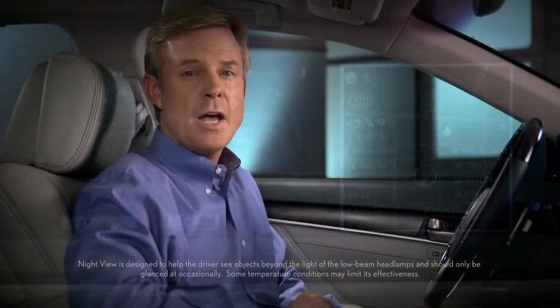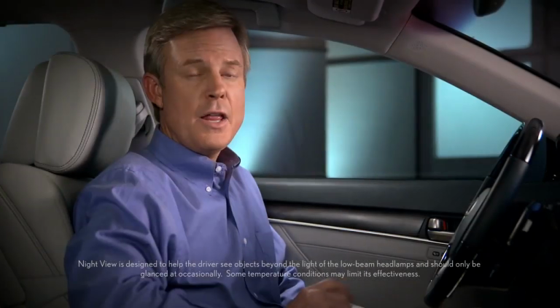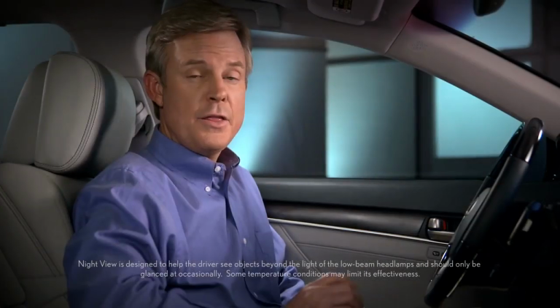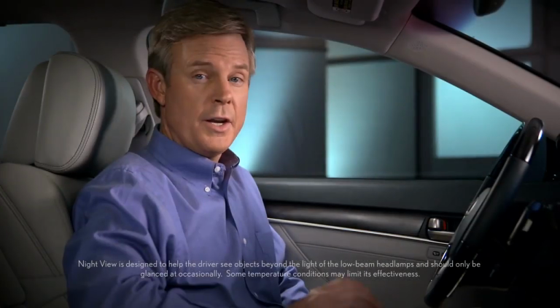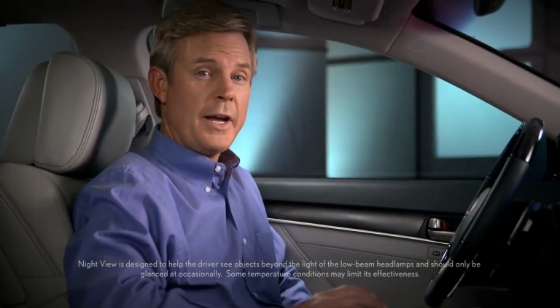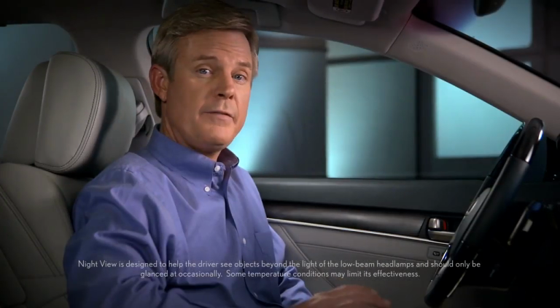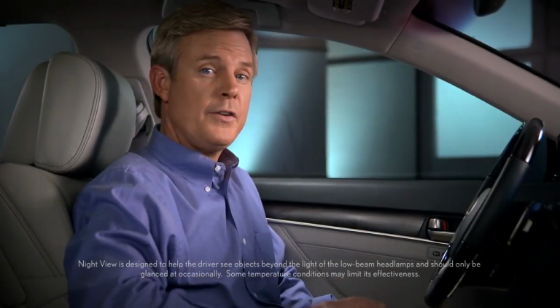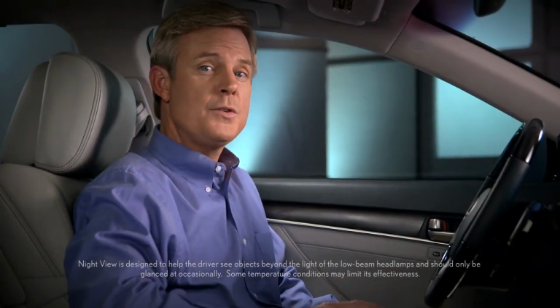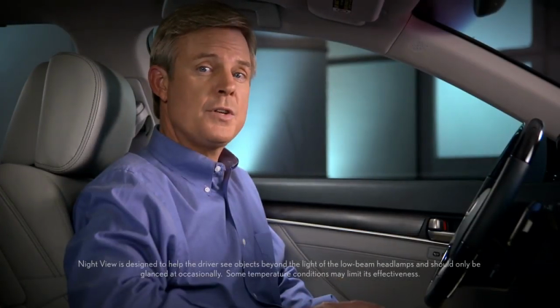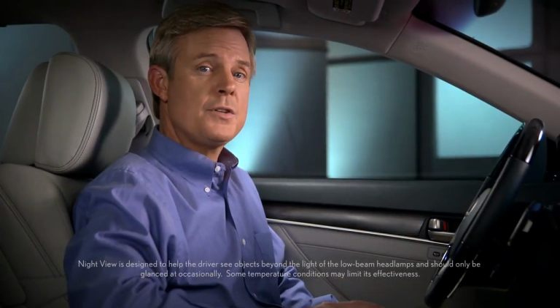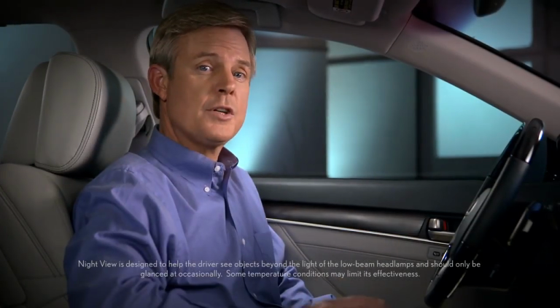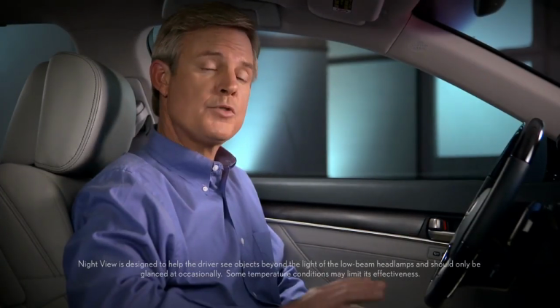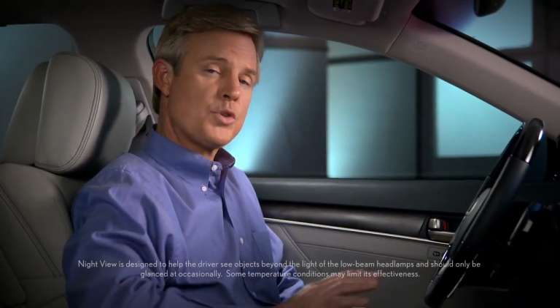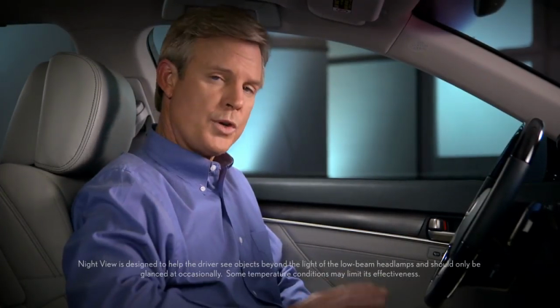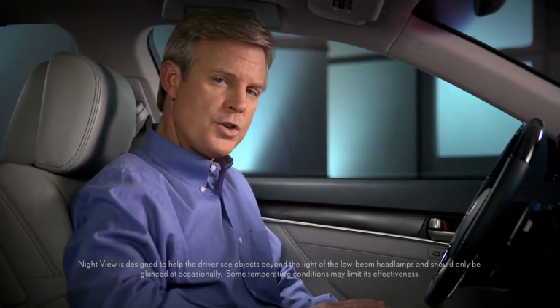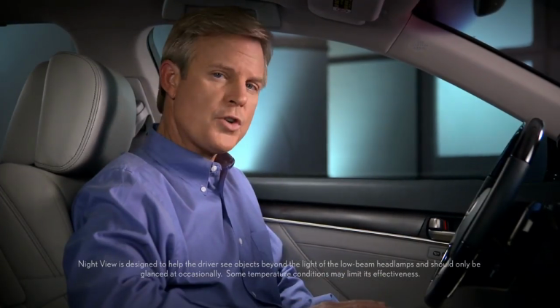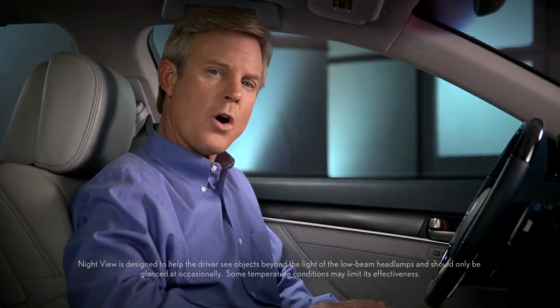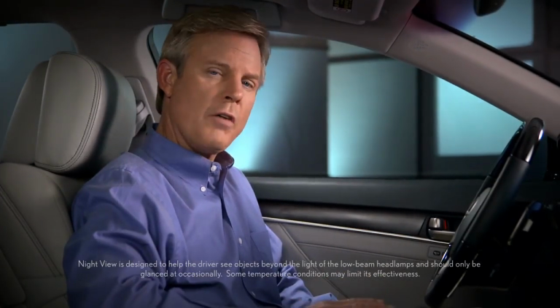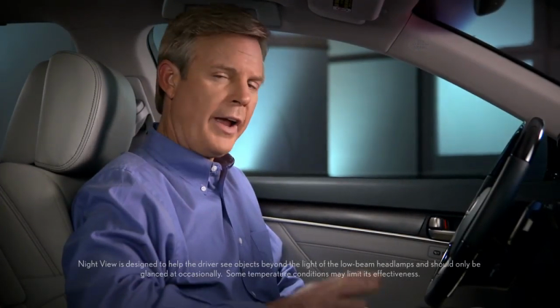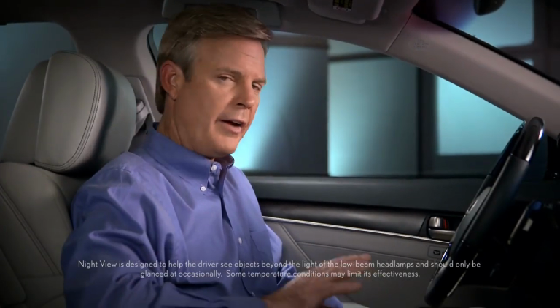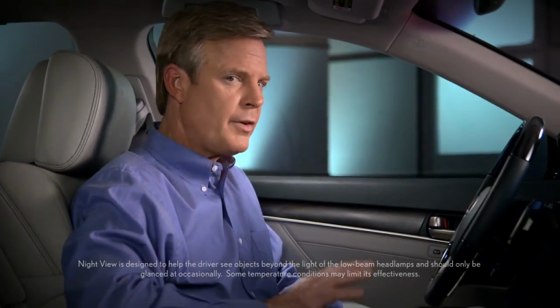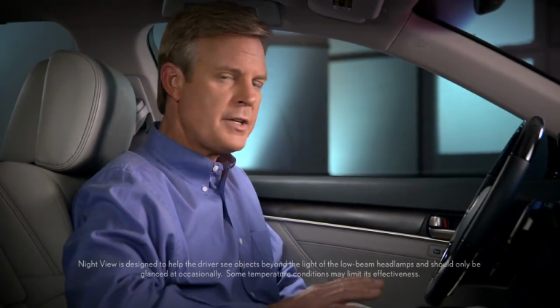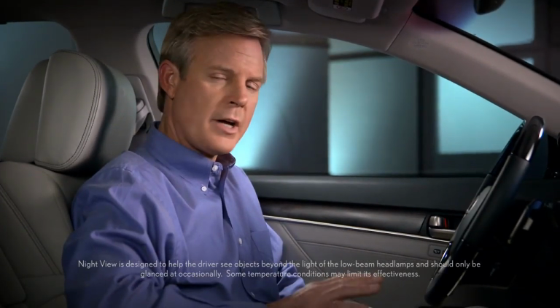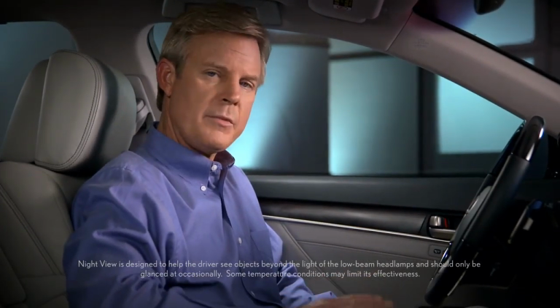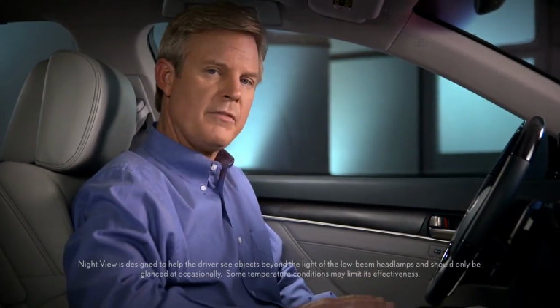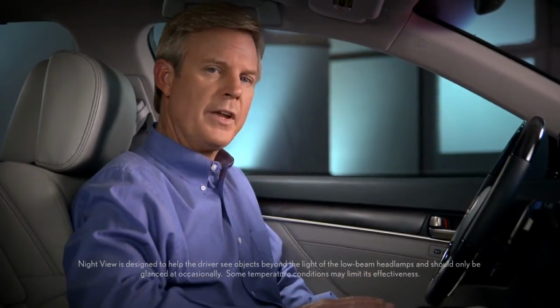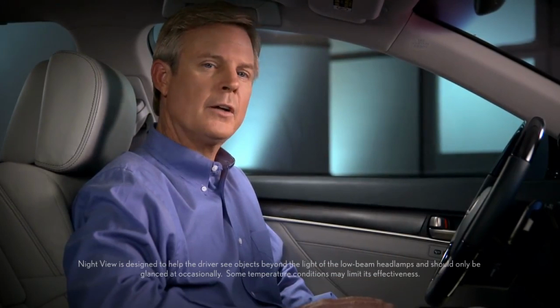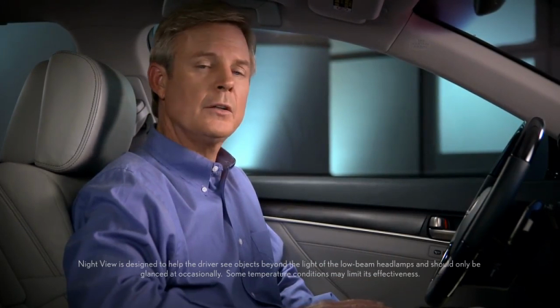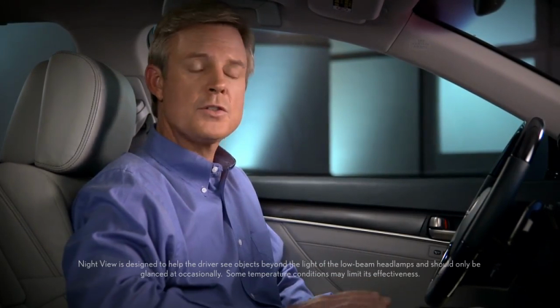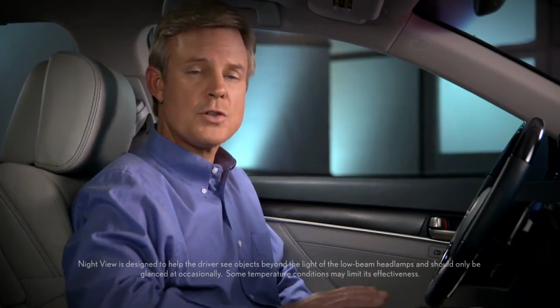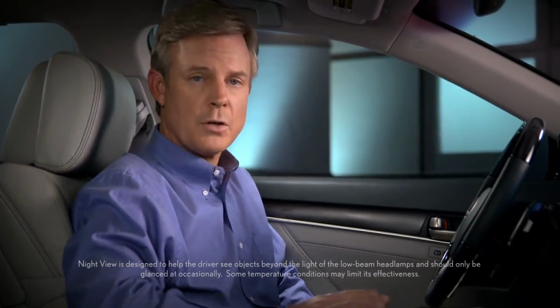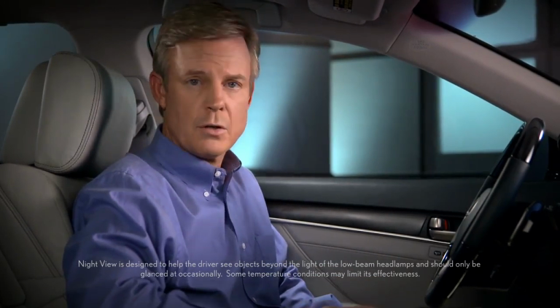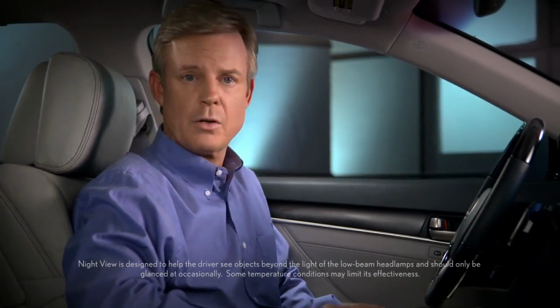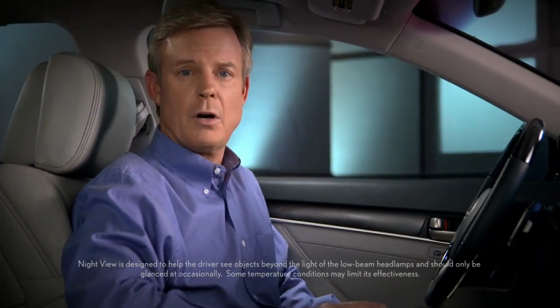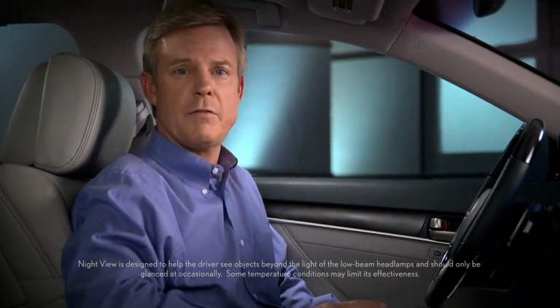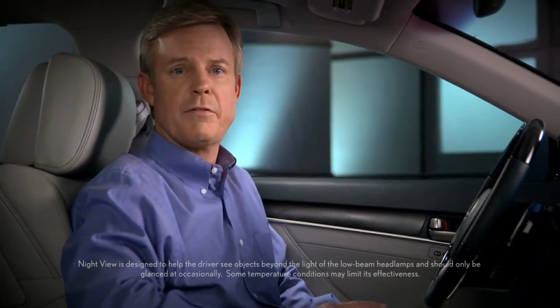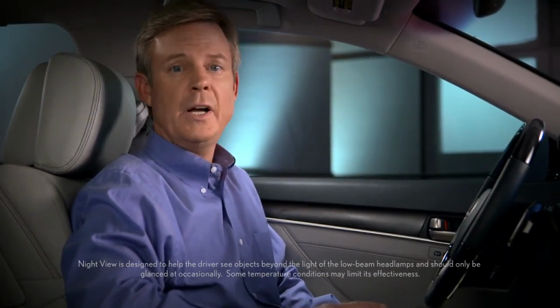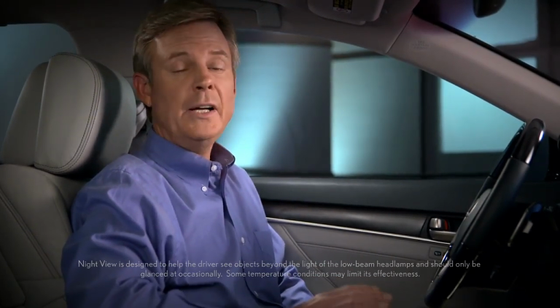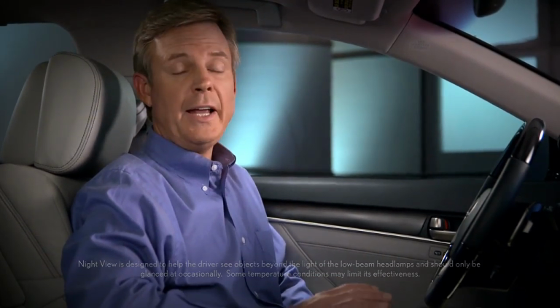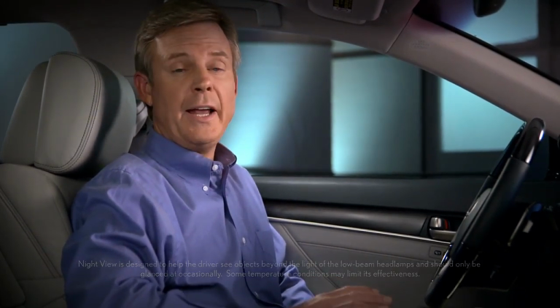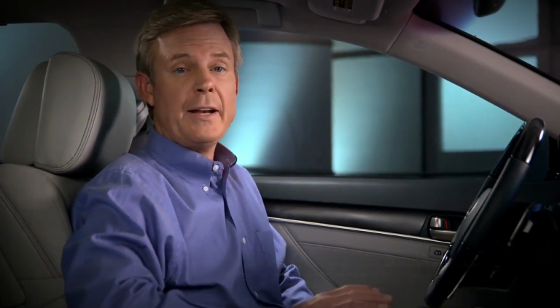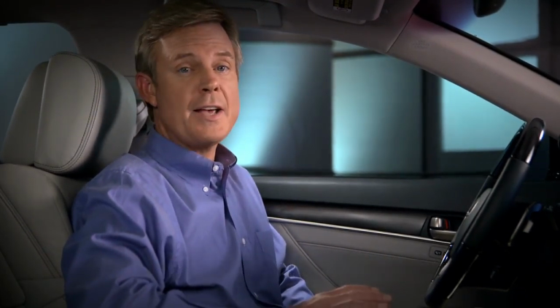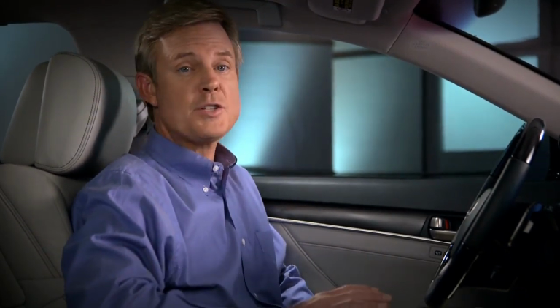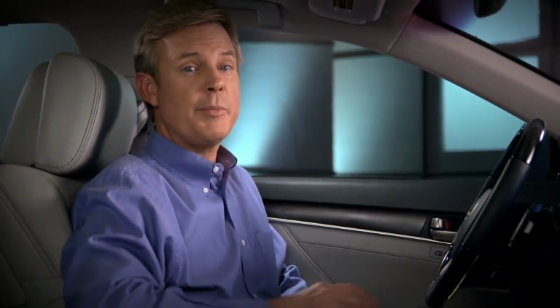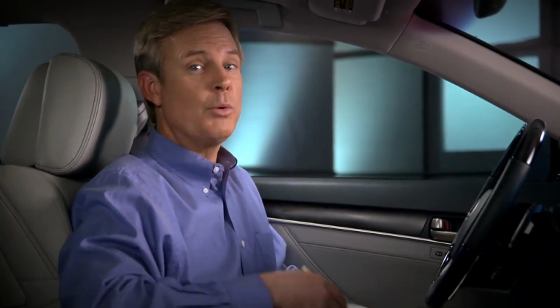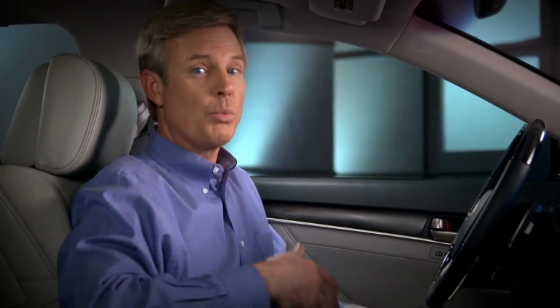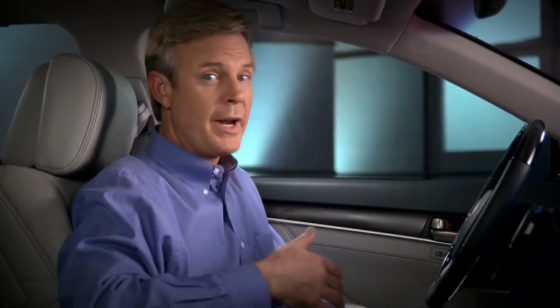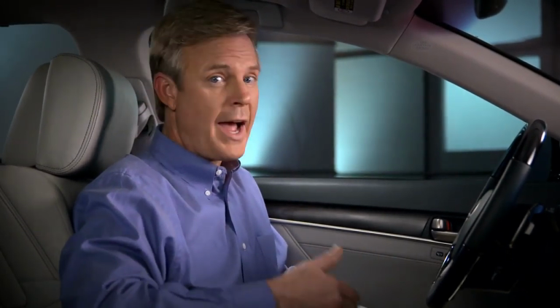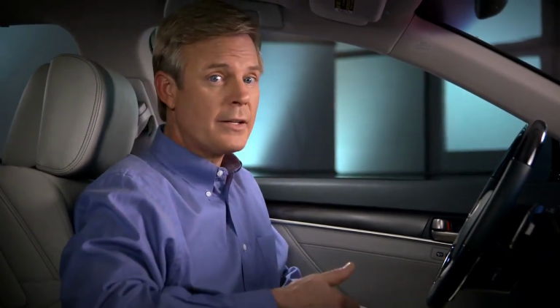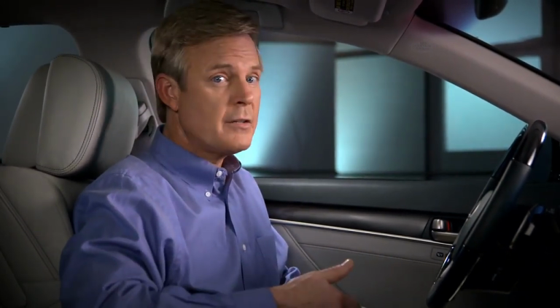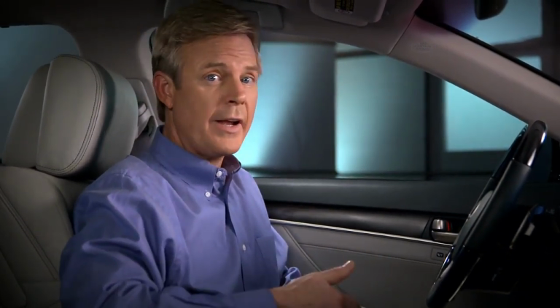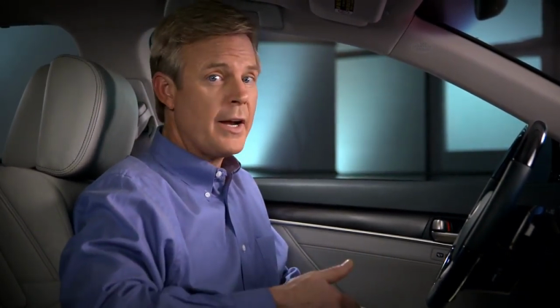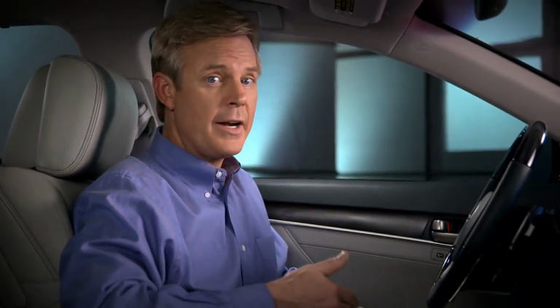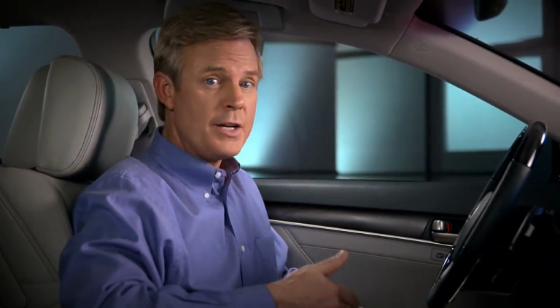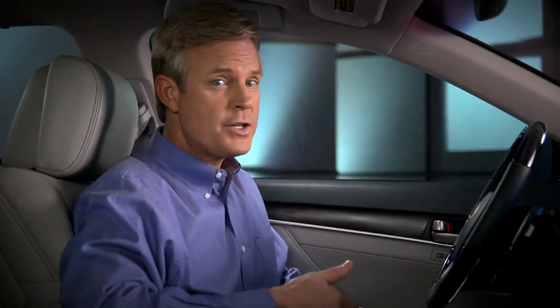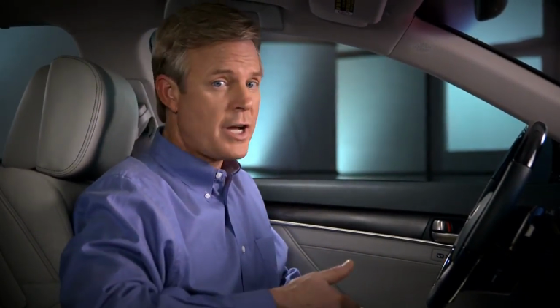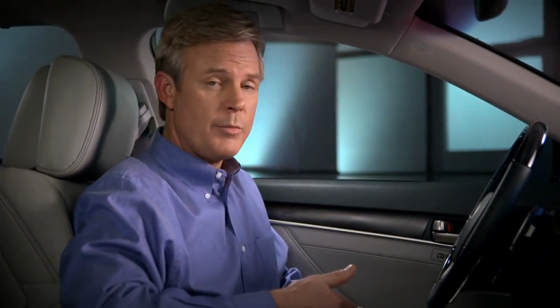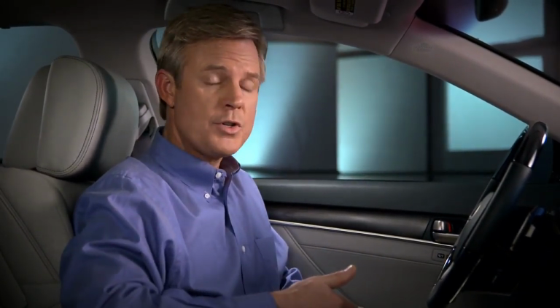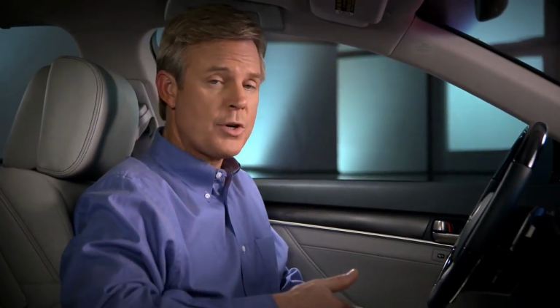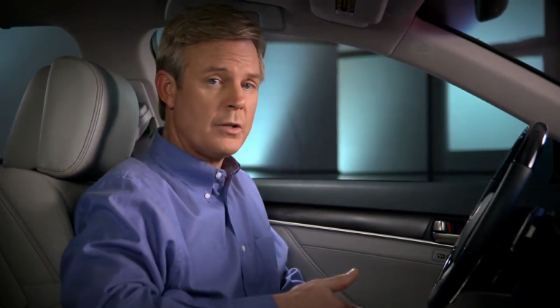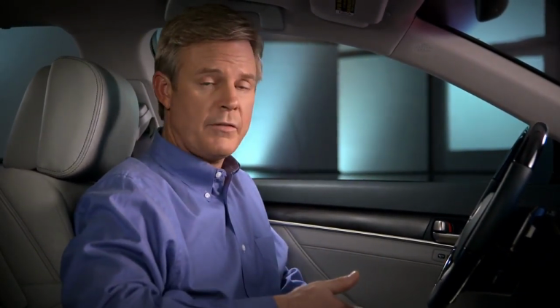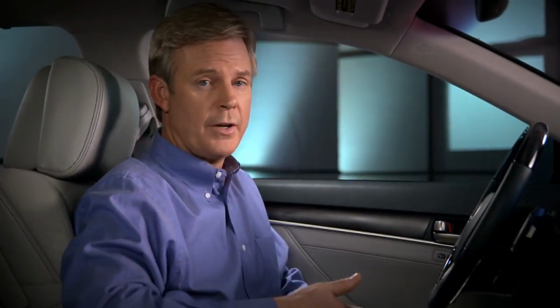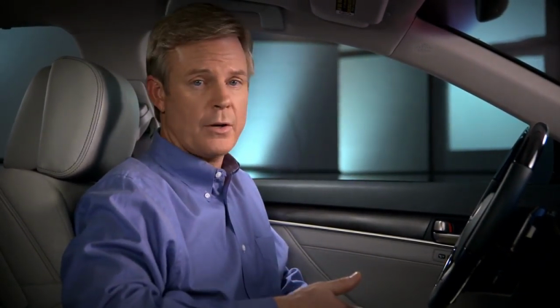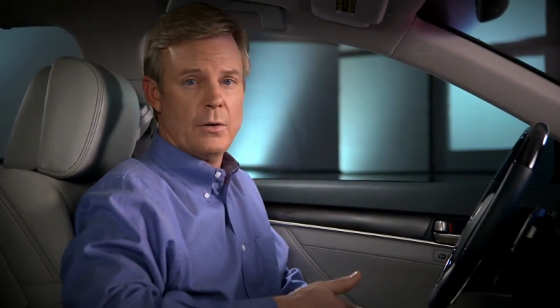The Night View system switches off every time the vehicle is turned off, and has to be reactivated each time you start the vehicle.